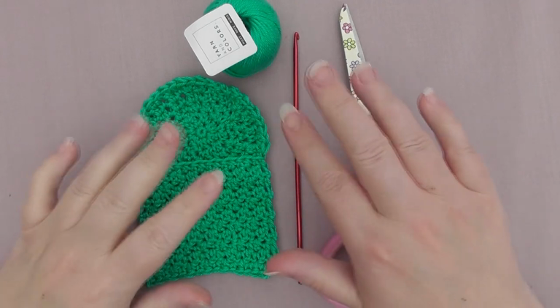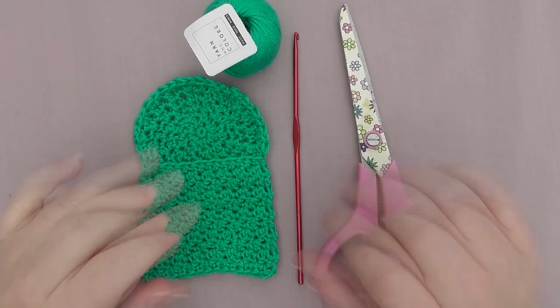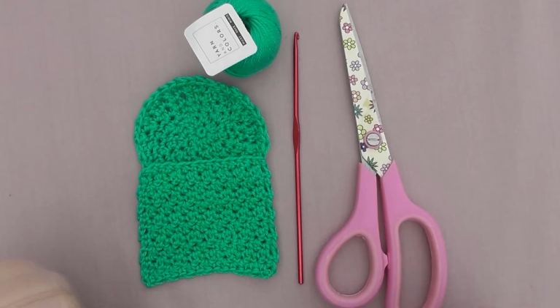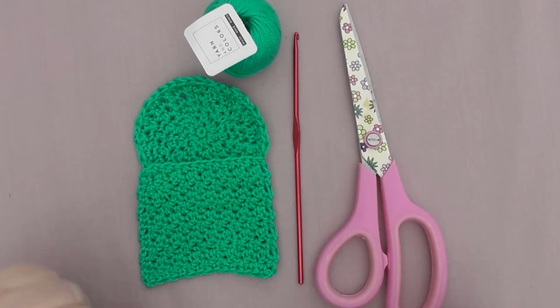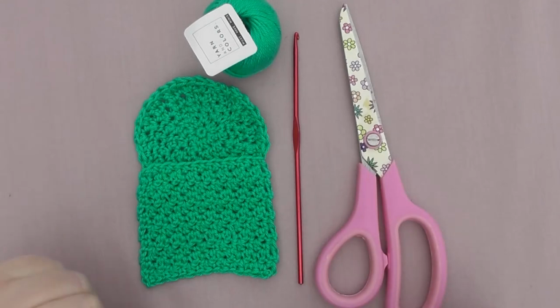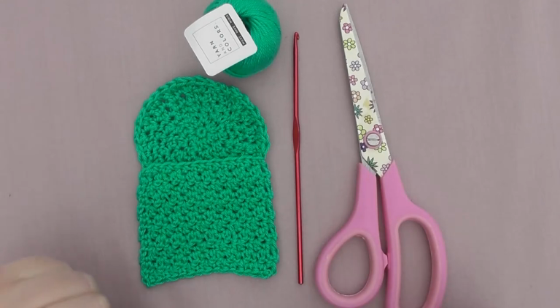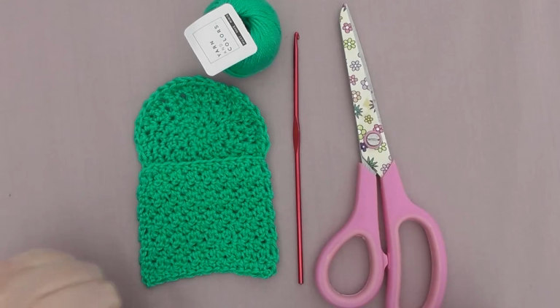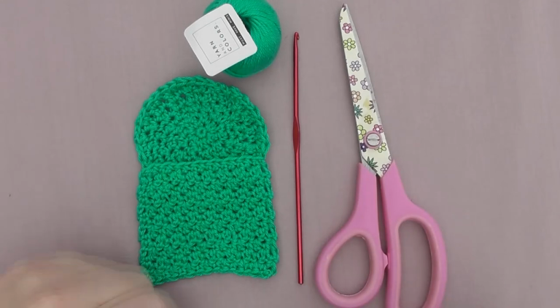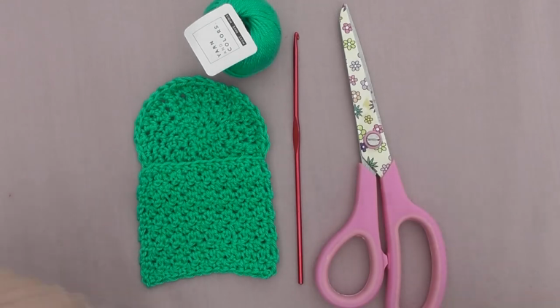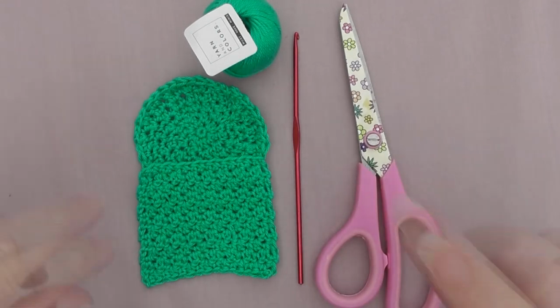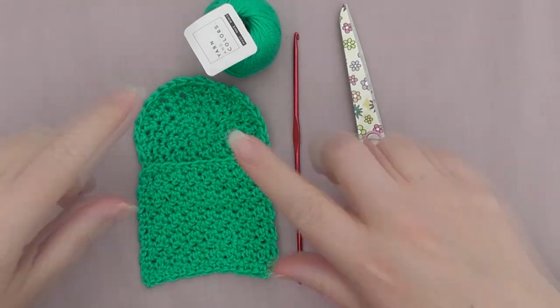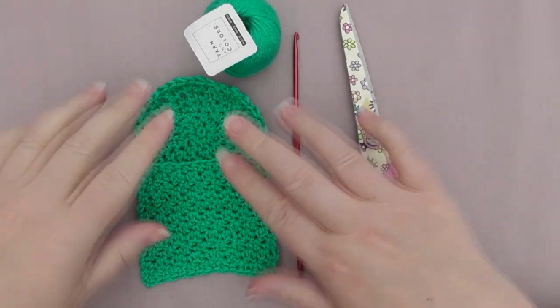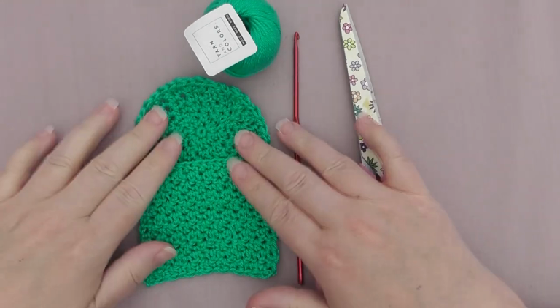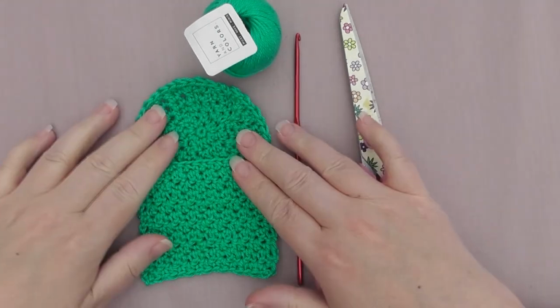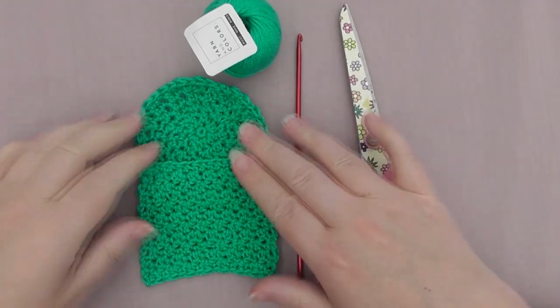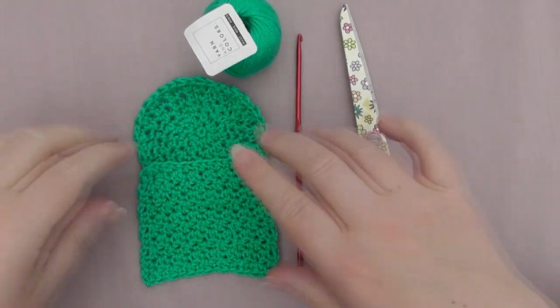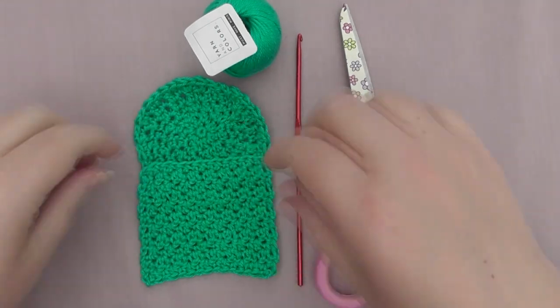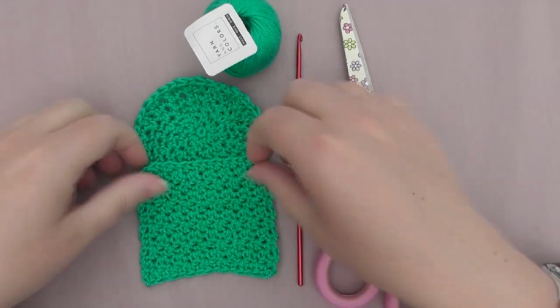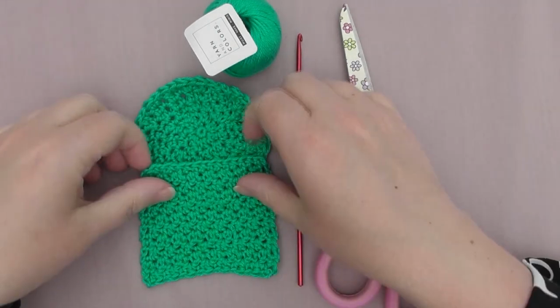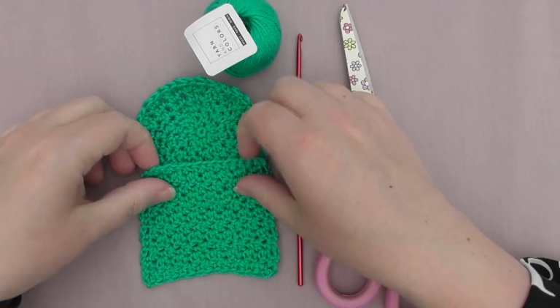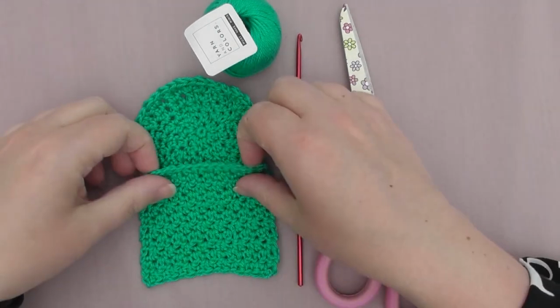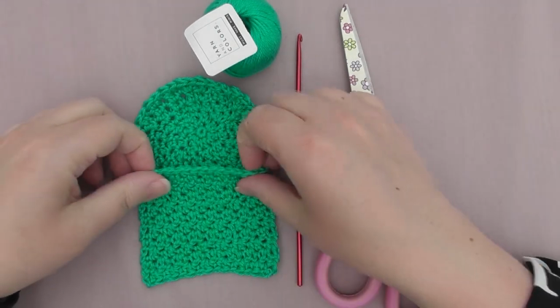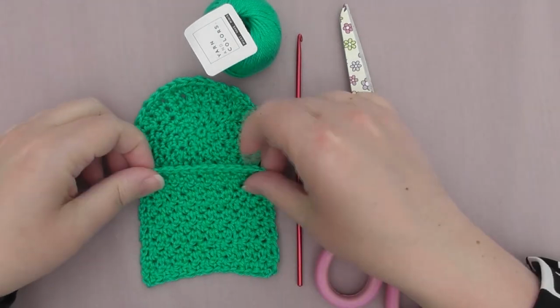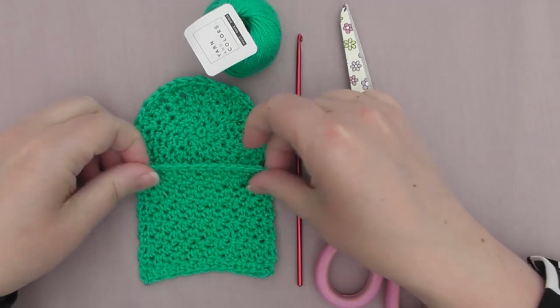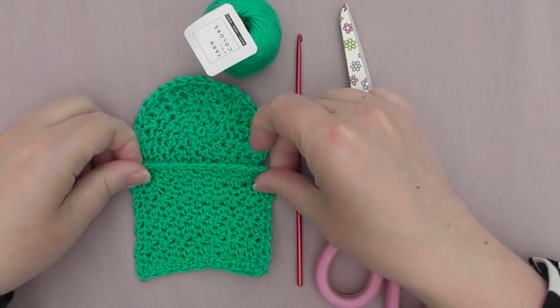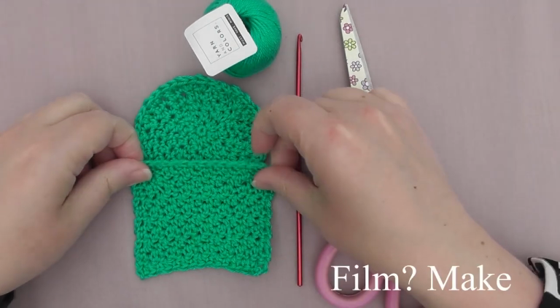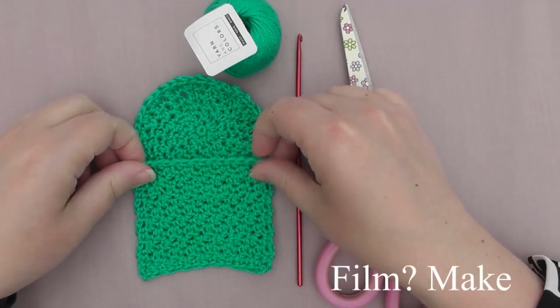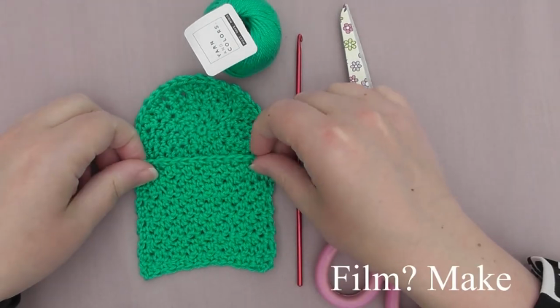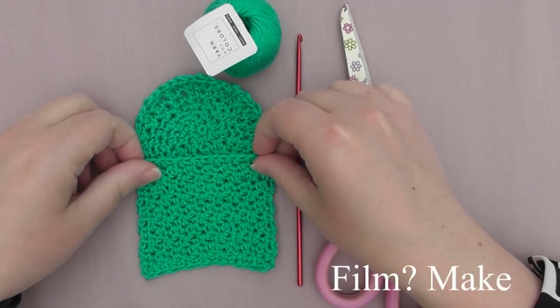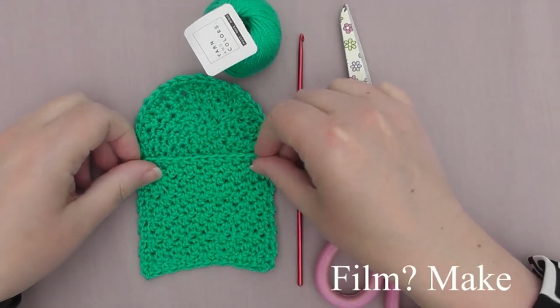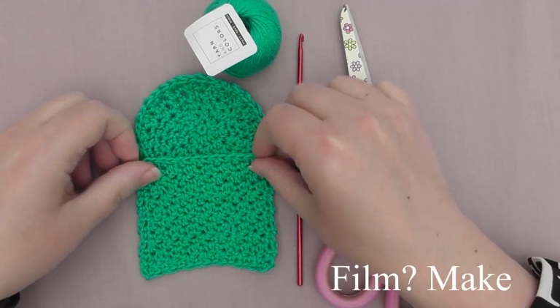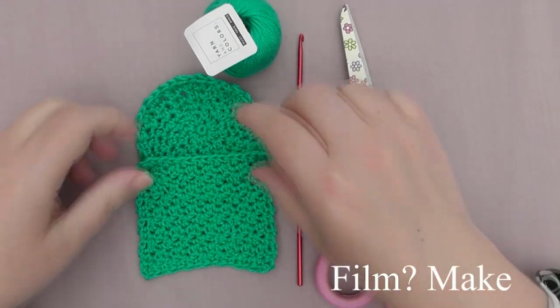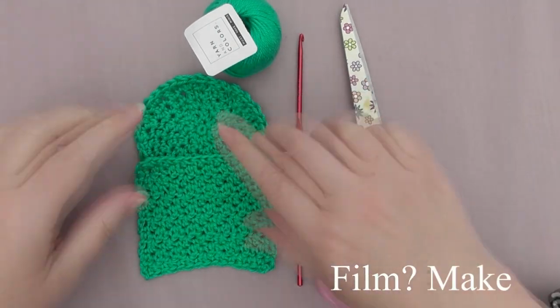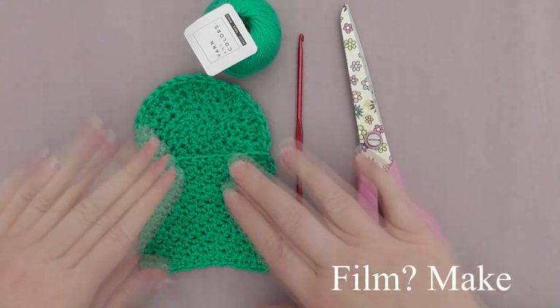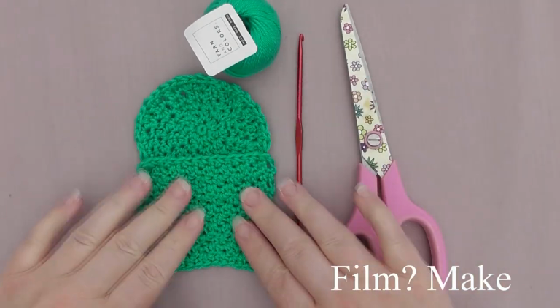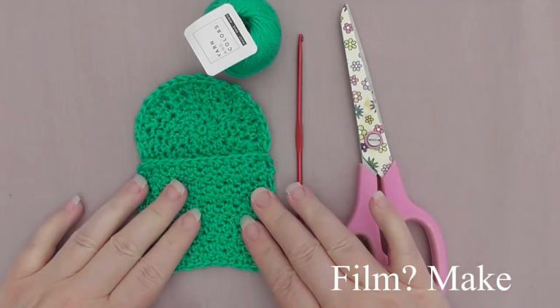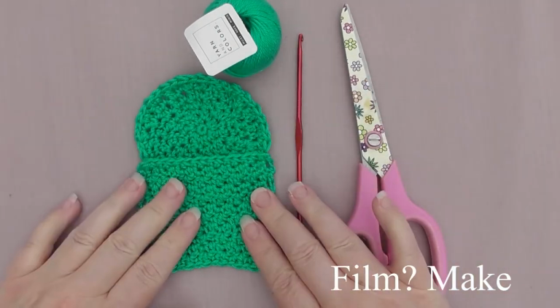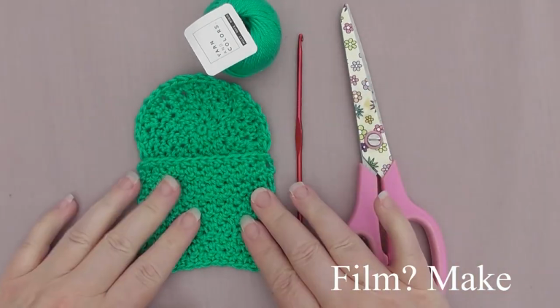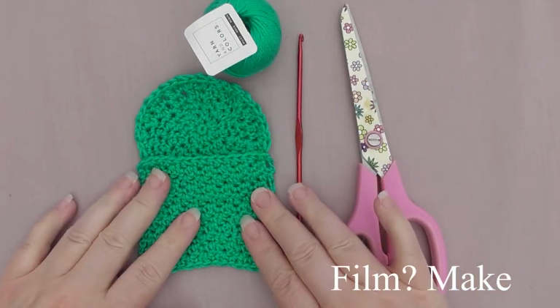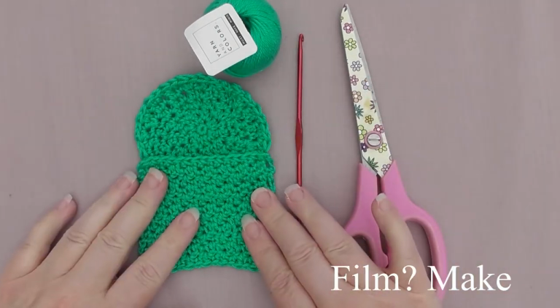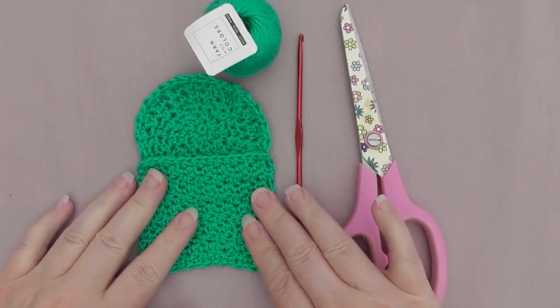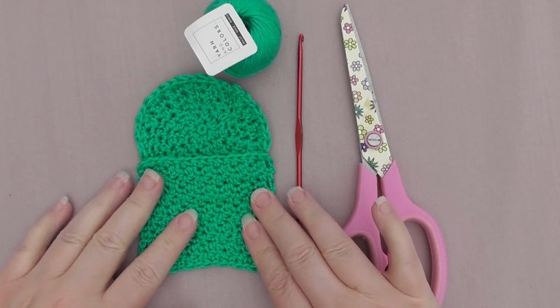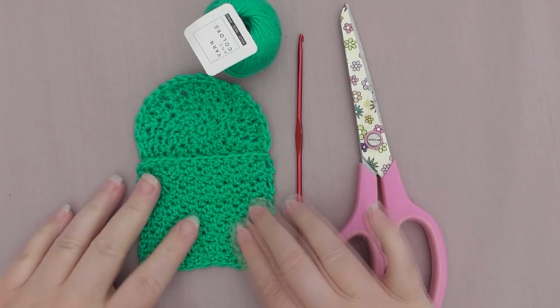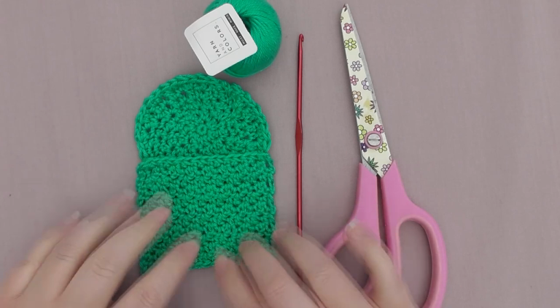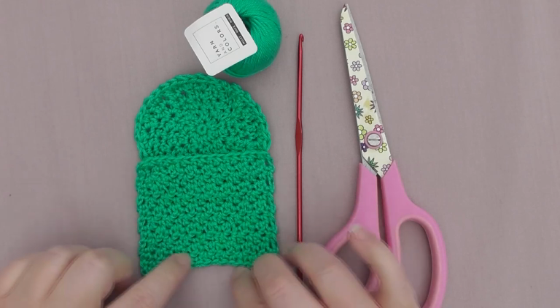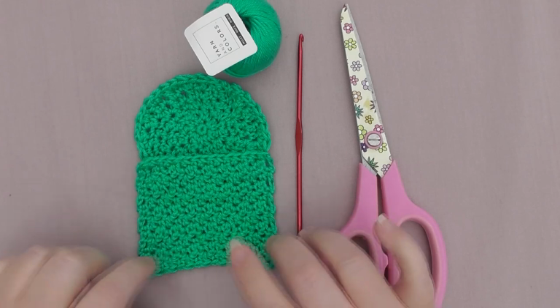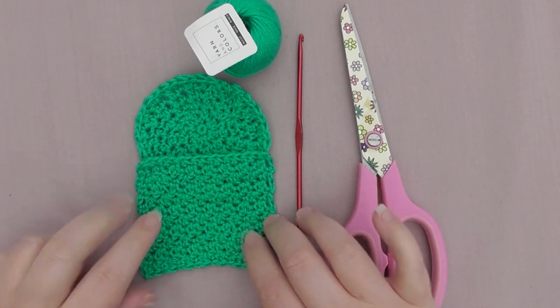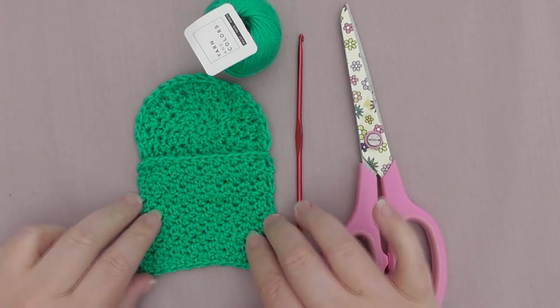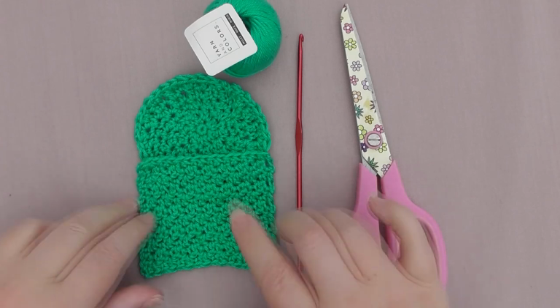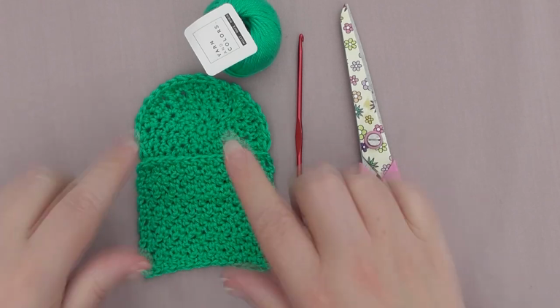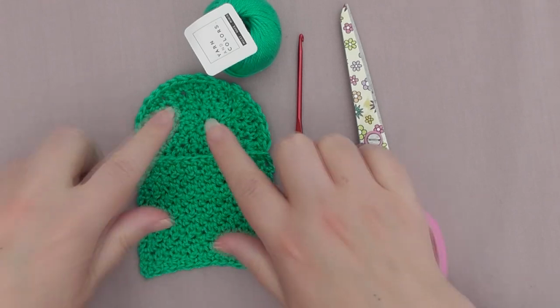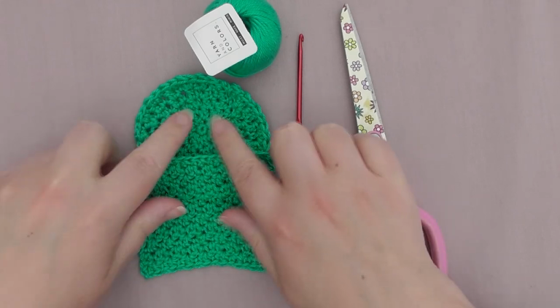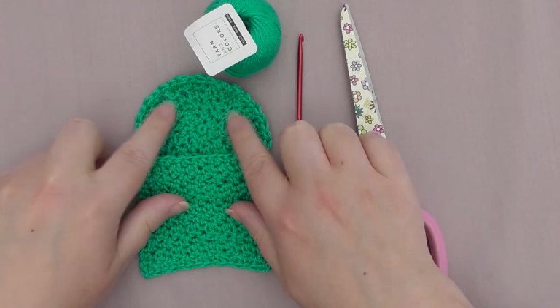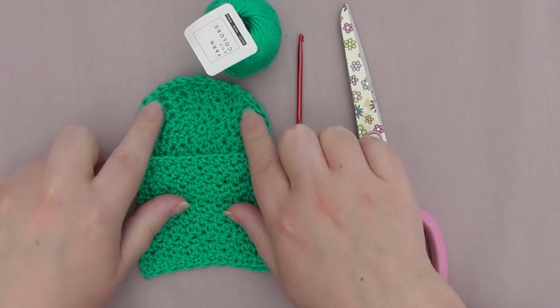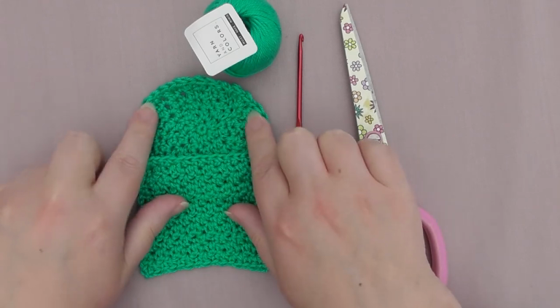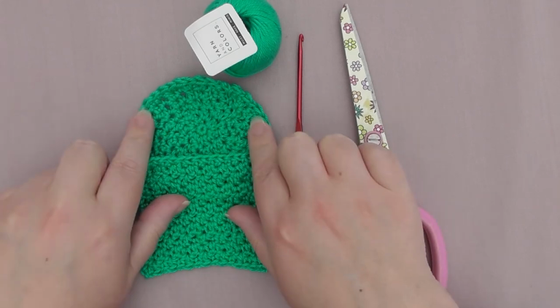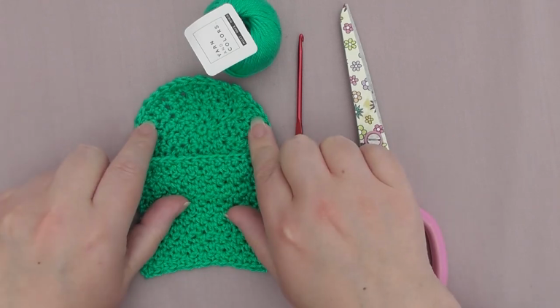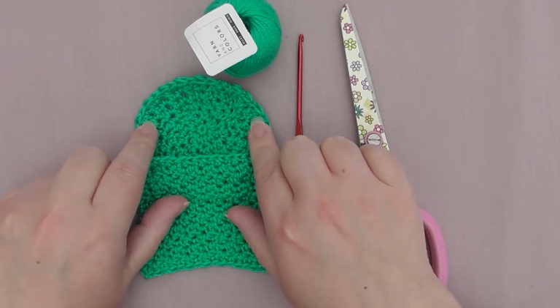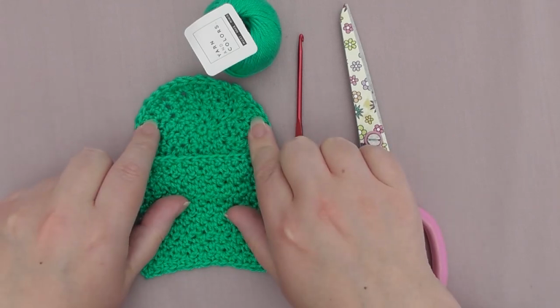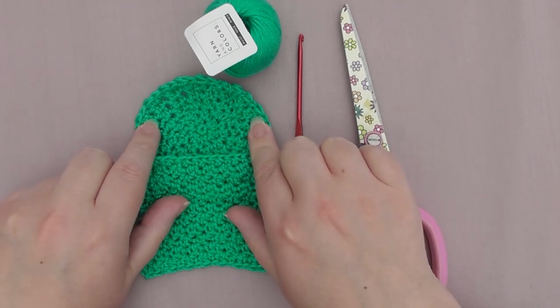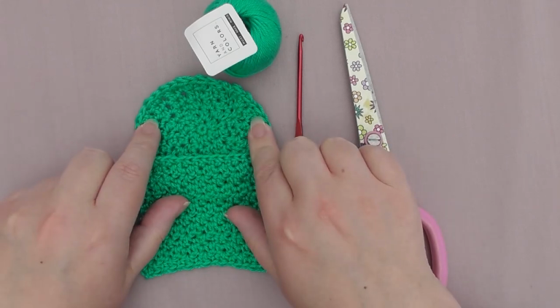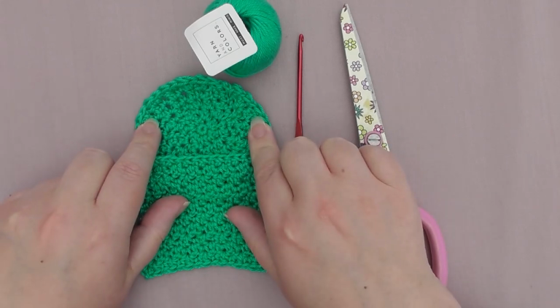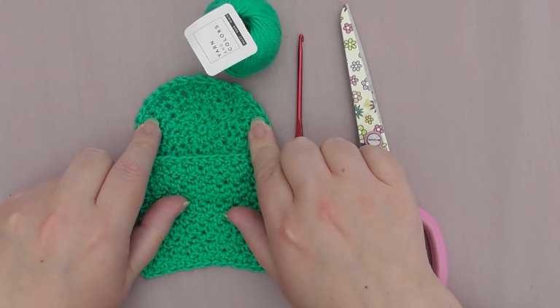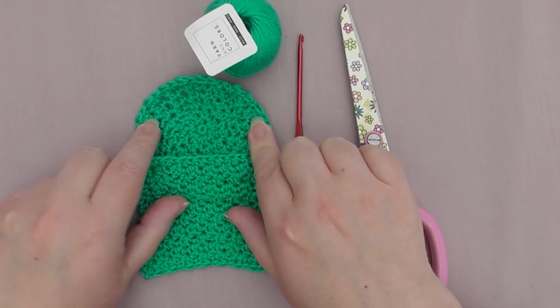Hi y'all, I'm just going to show you how to make these two face scrubbies. First I'll show you how to do the square one, then I'll show you how to do the round.